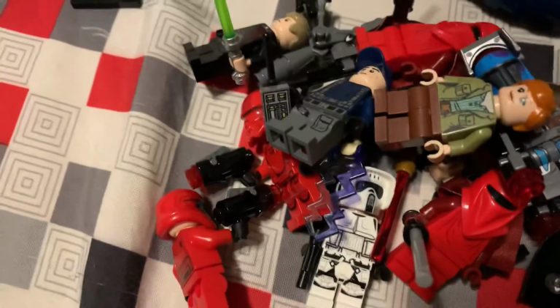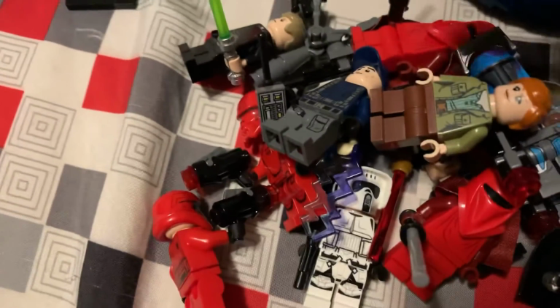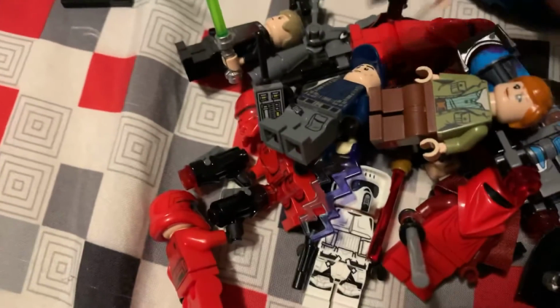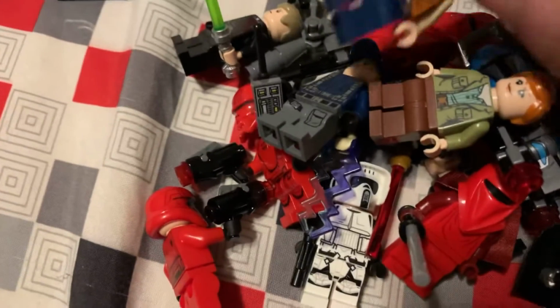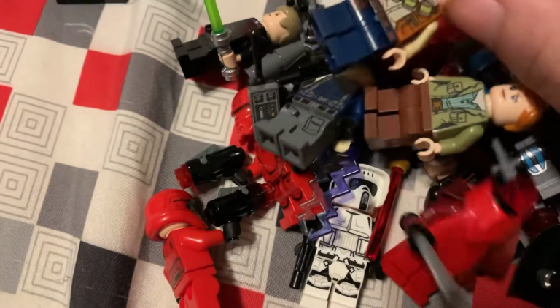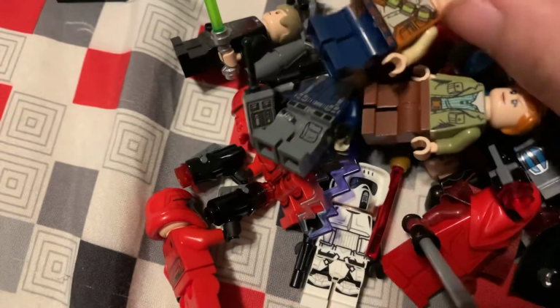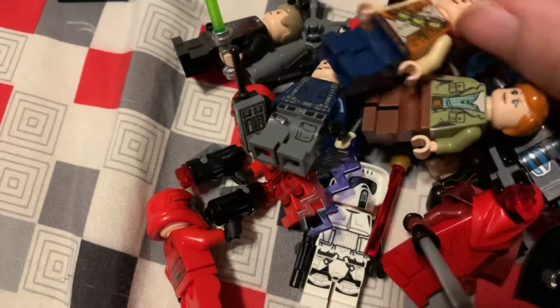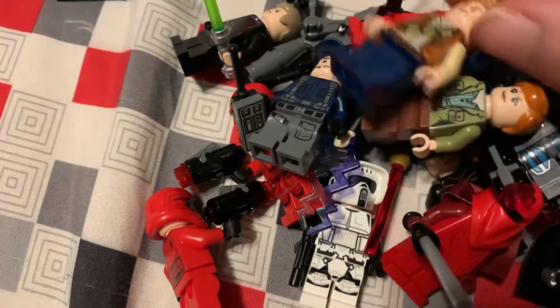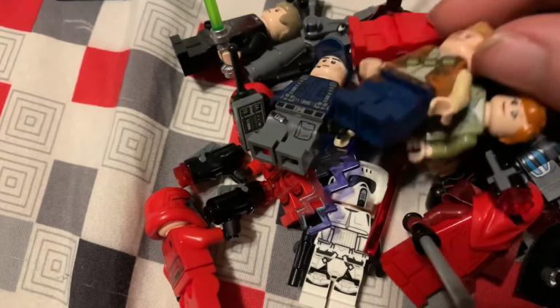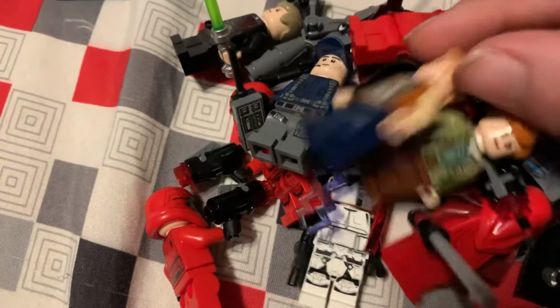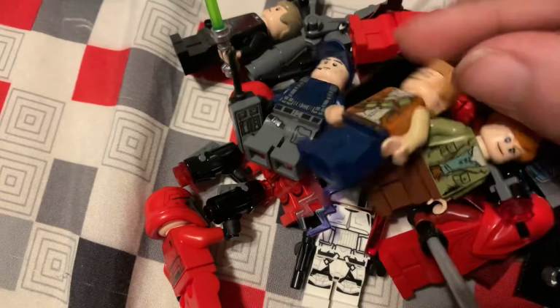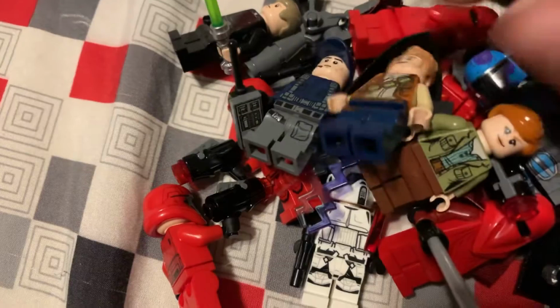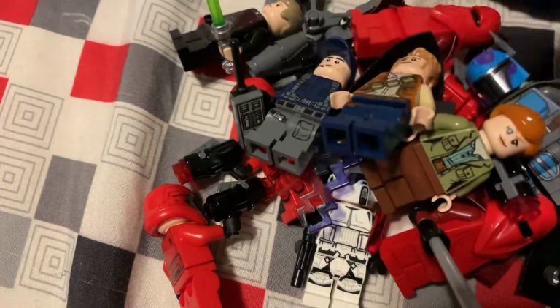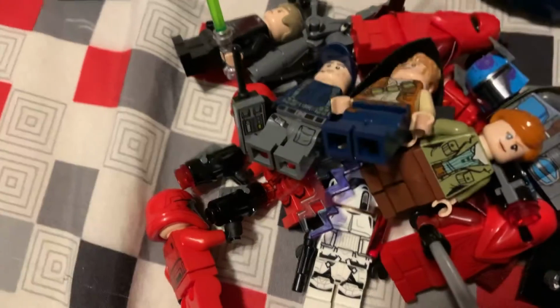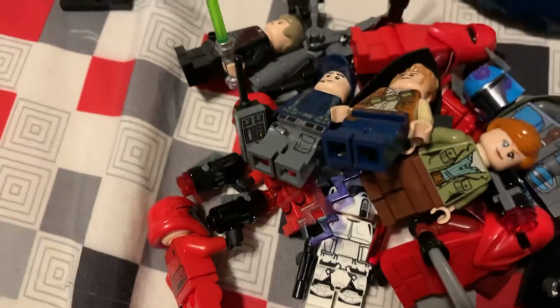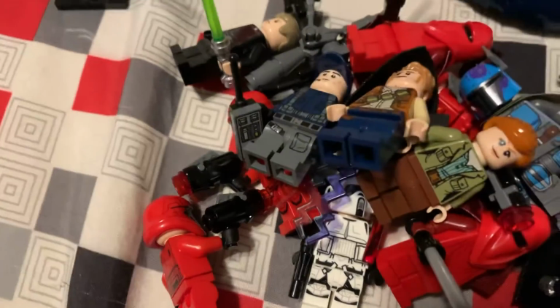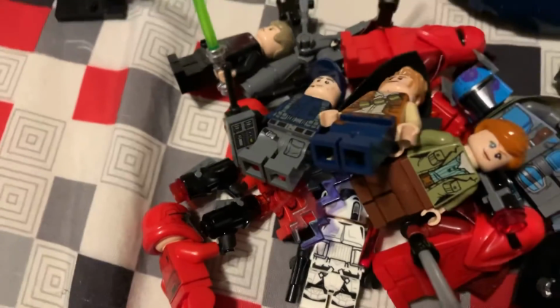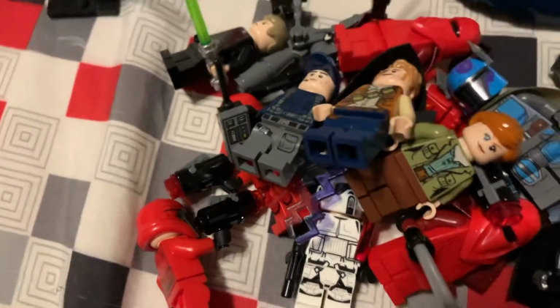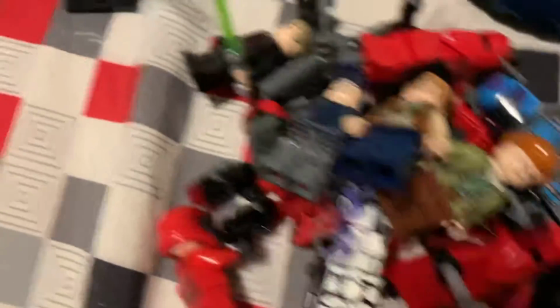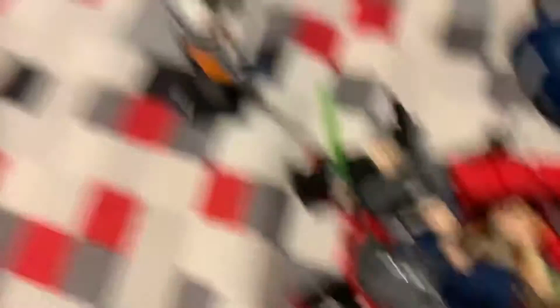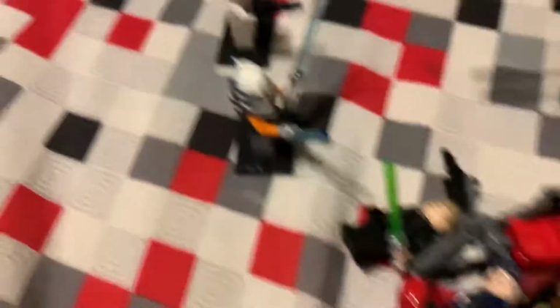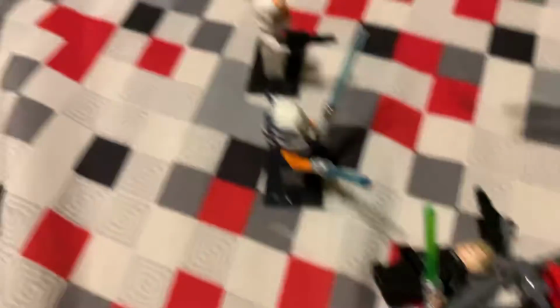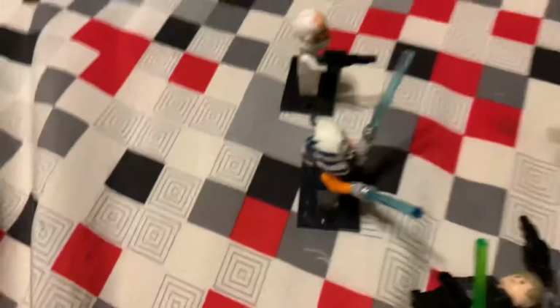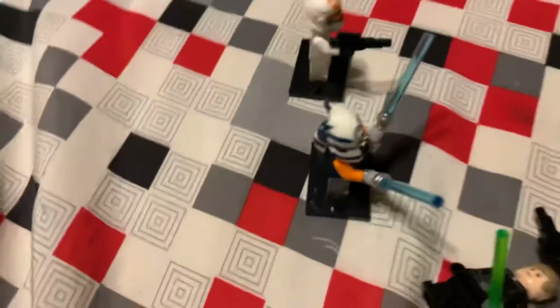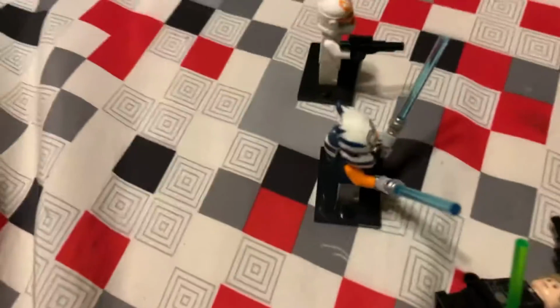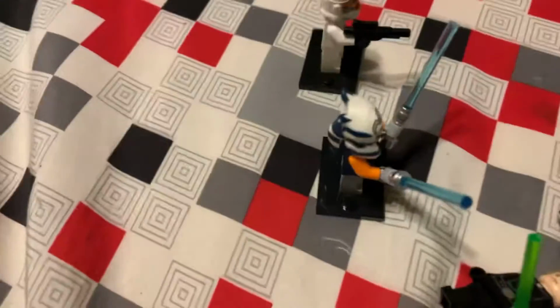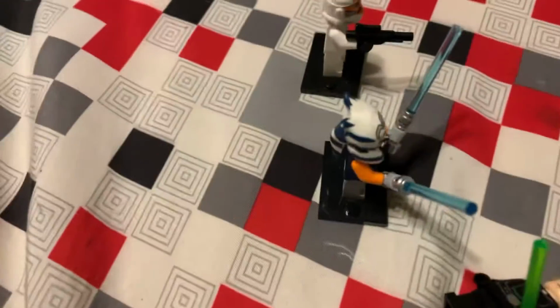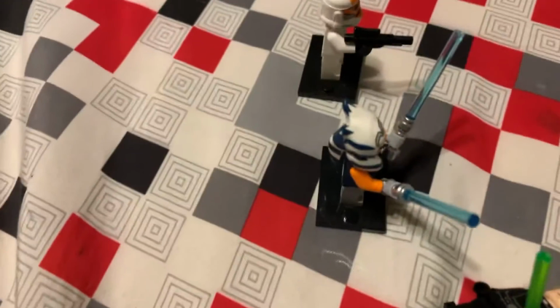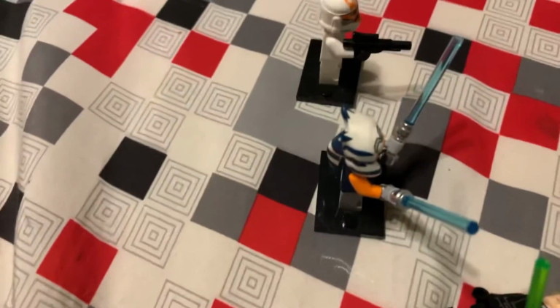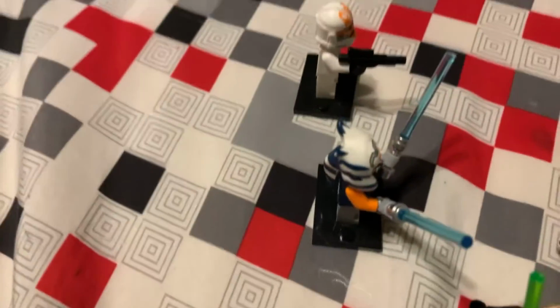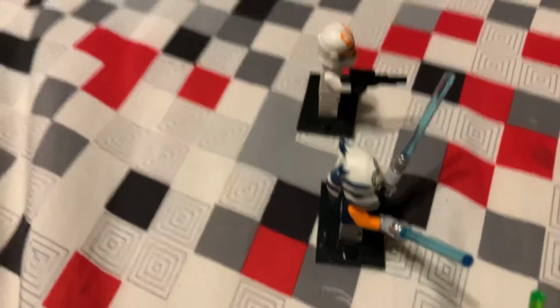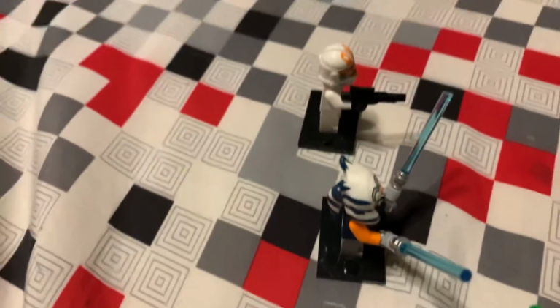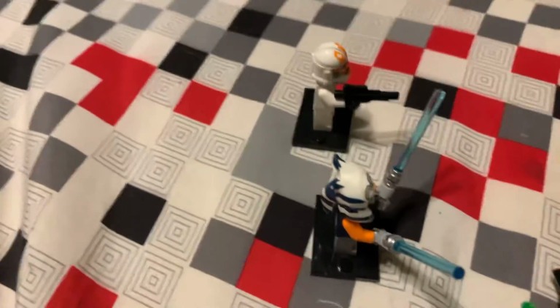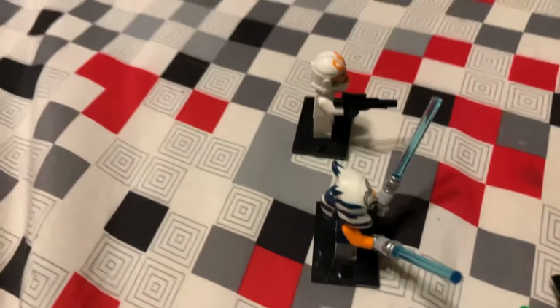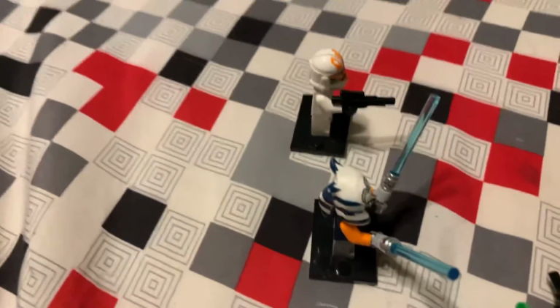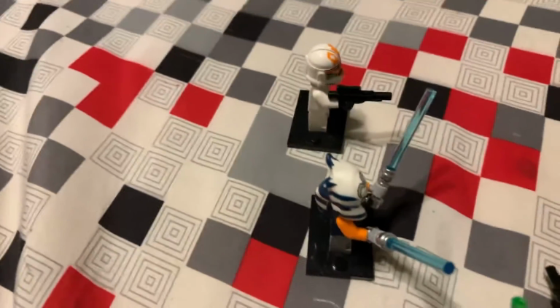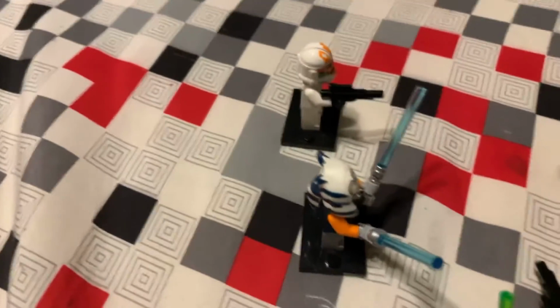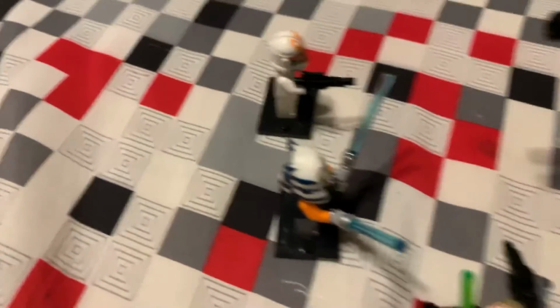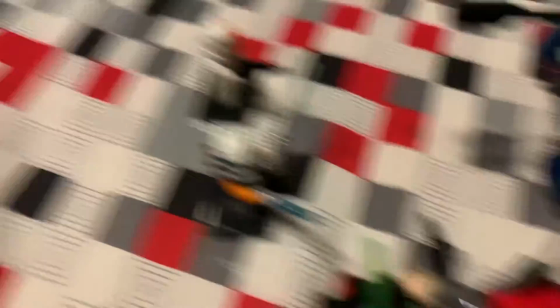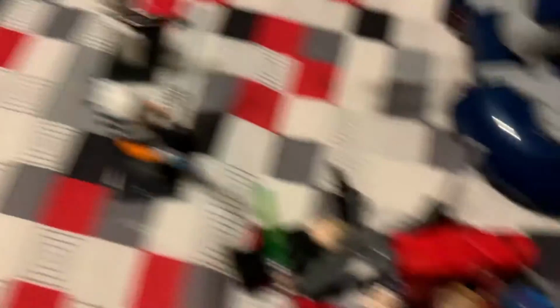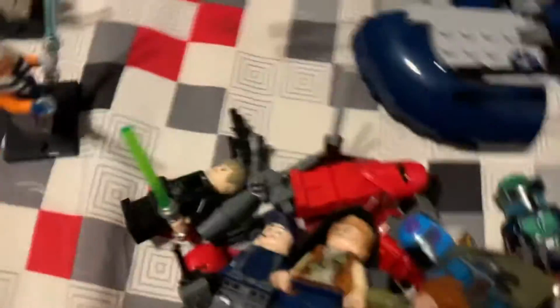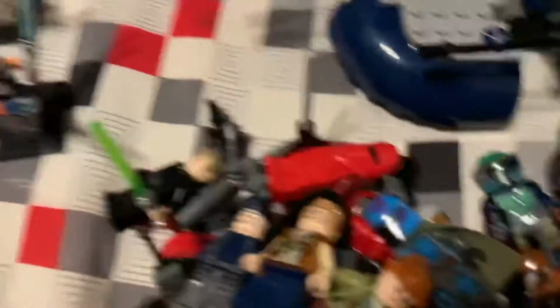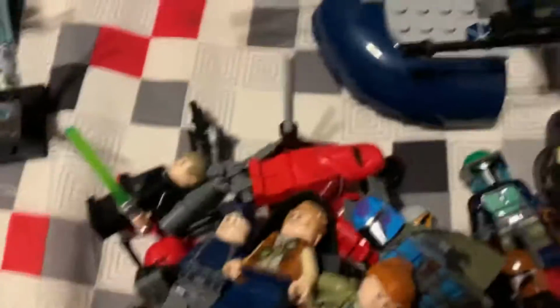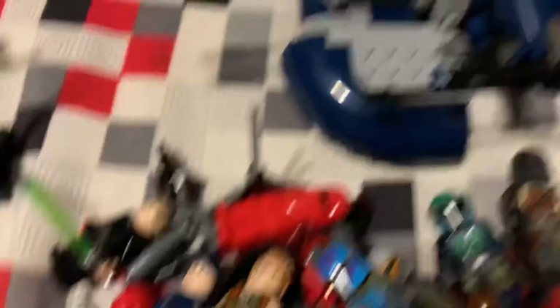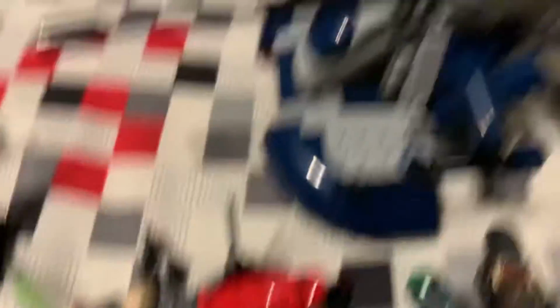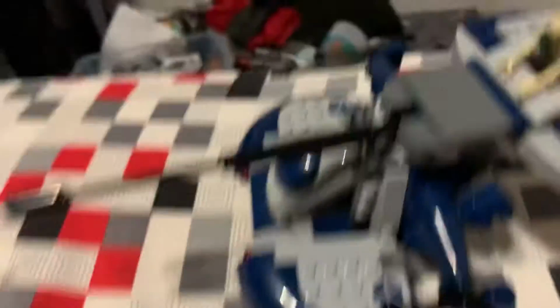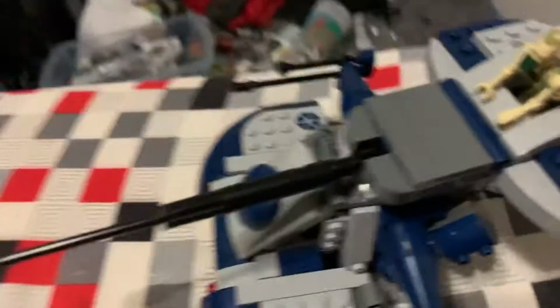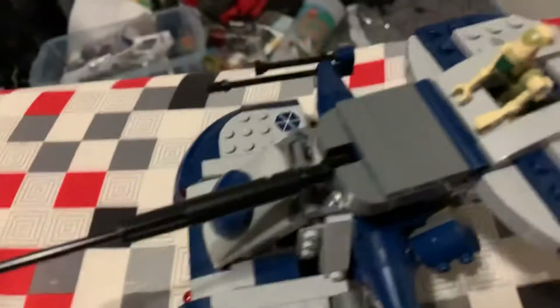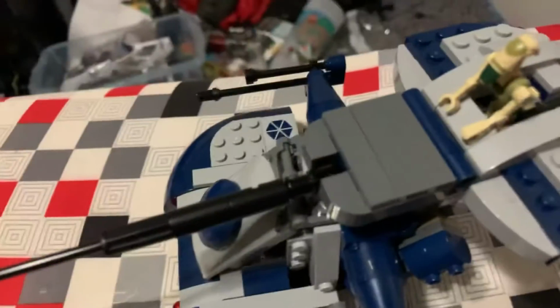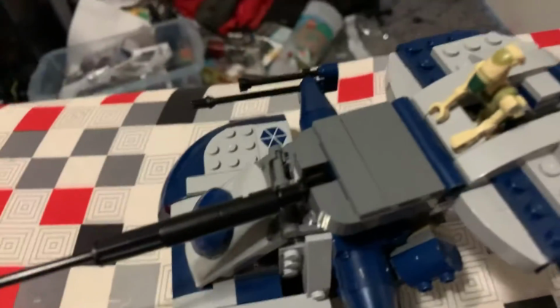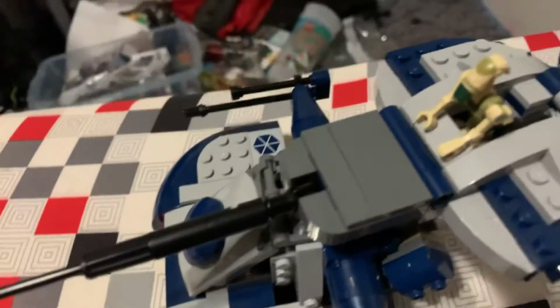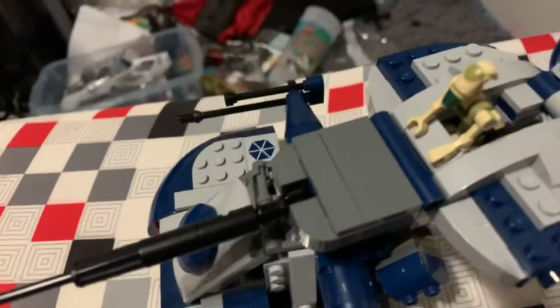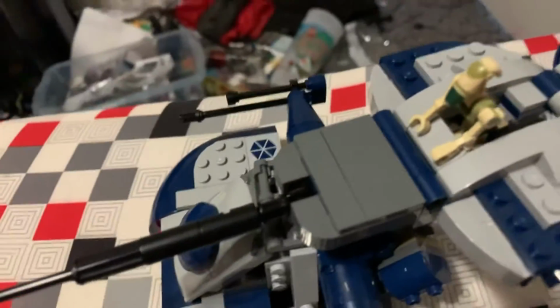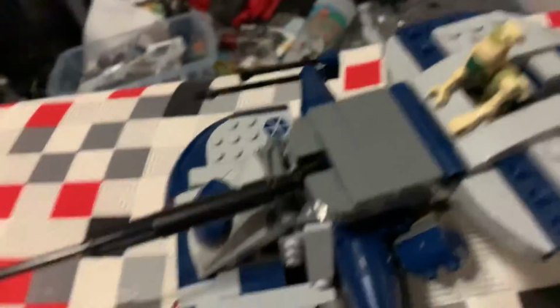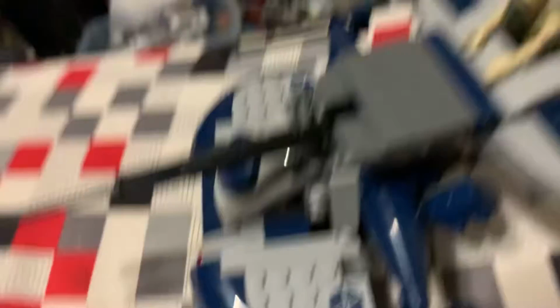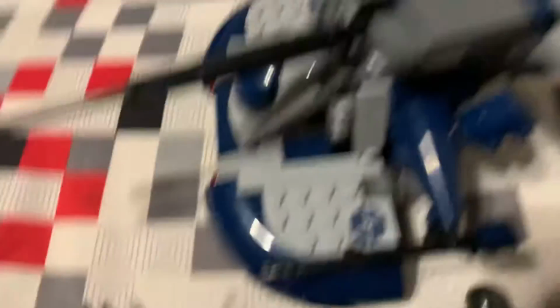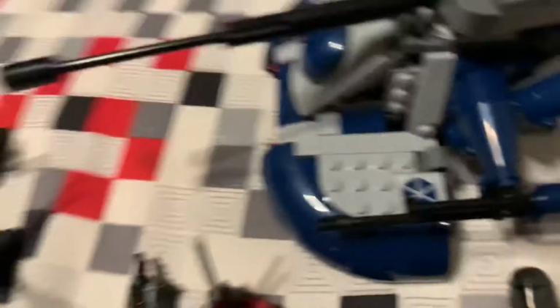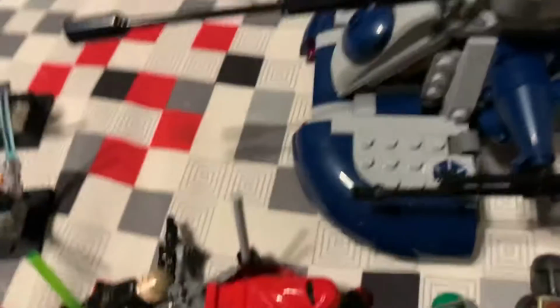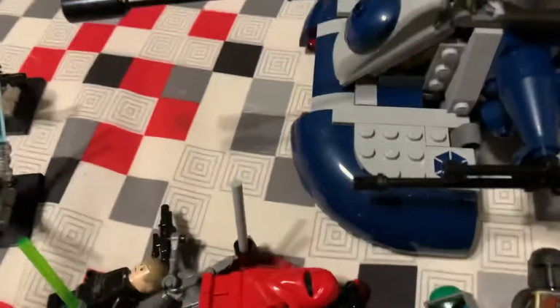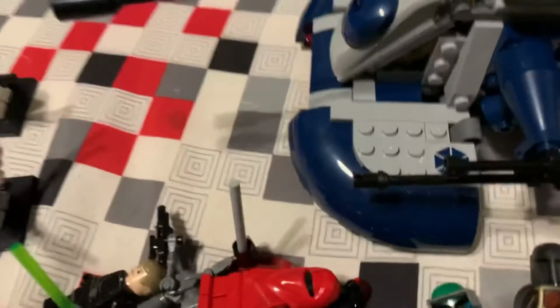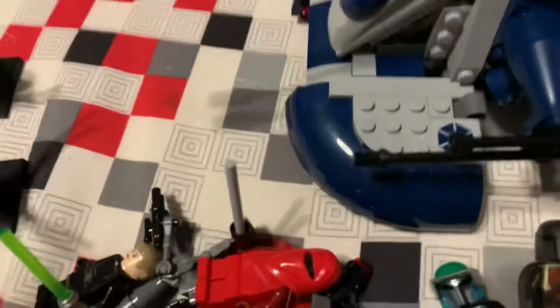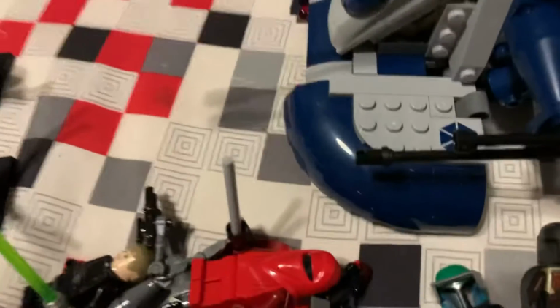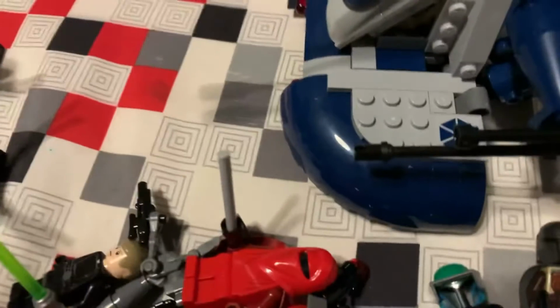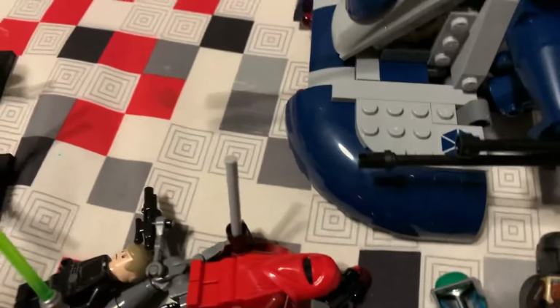Oh, and Rey, Ahsoka Tano, clone trooper, and you know the battle droid.